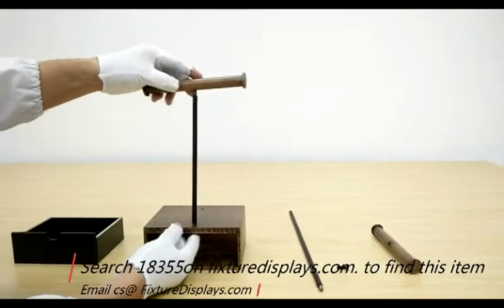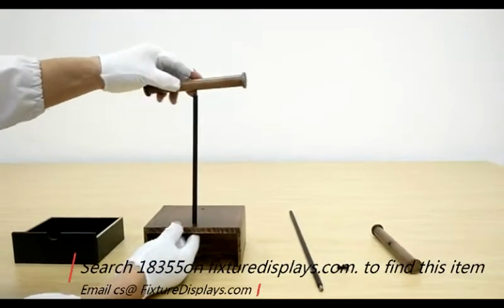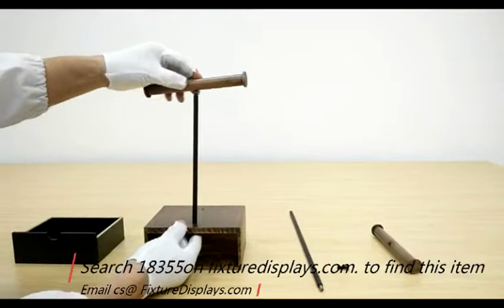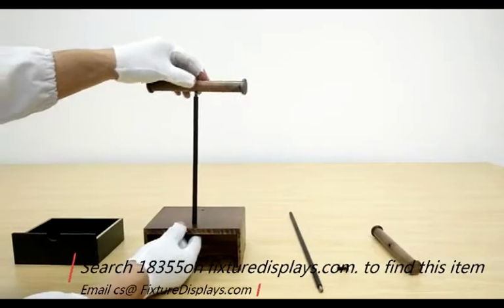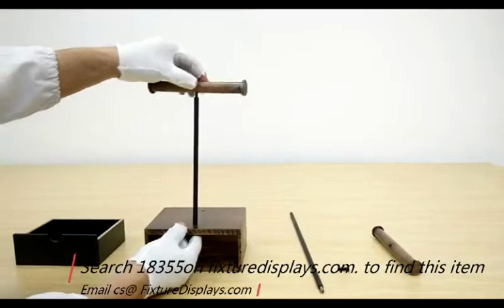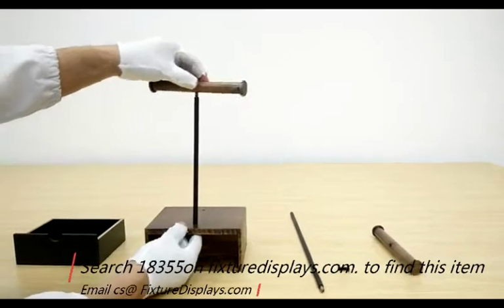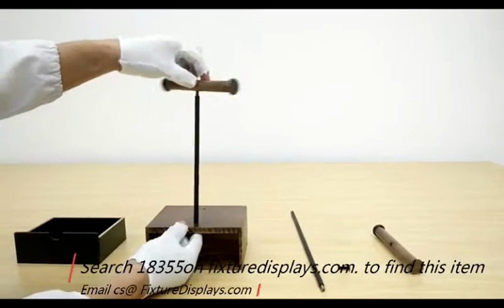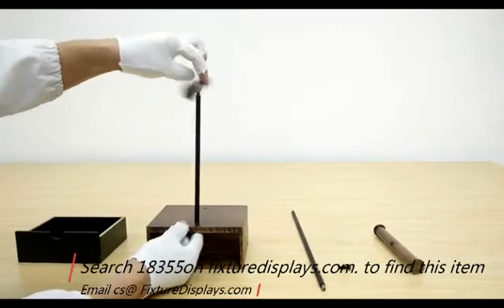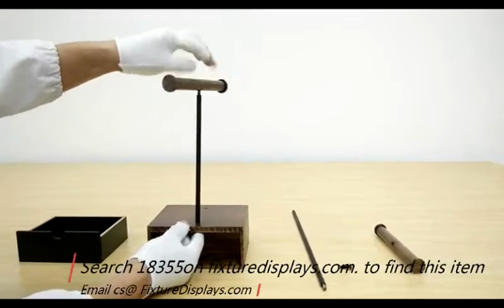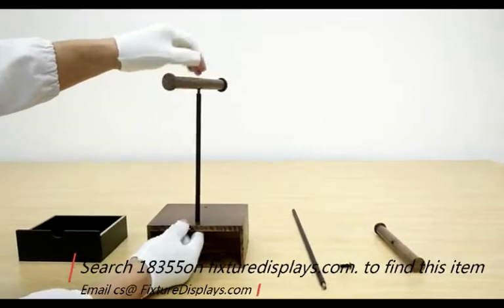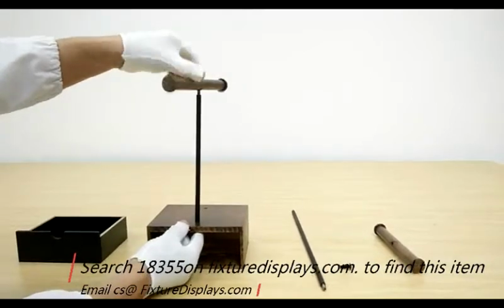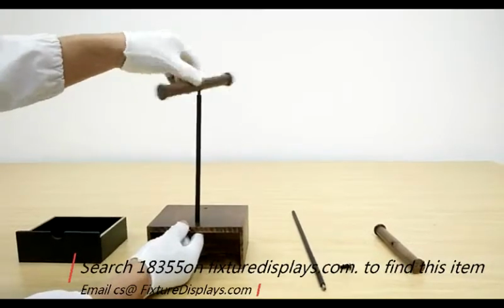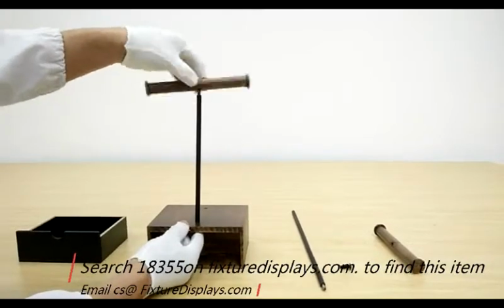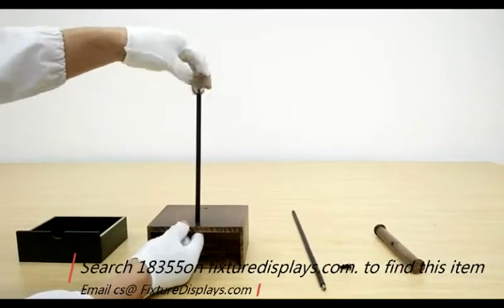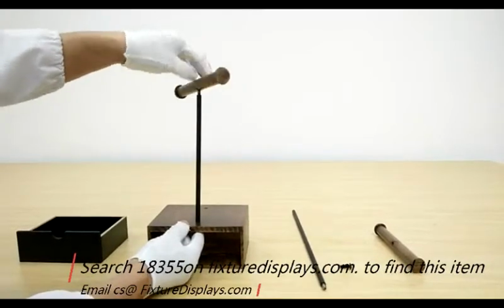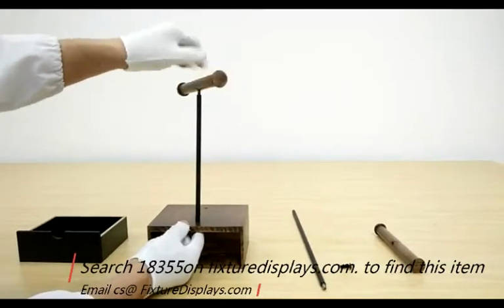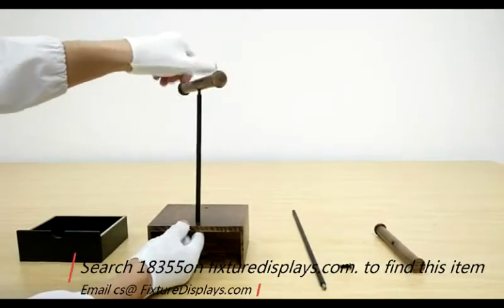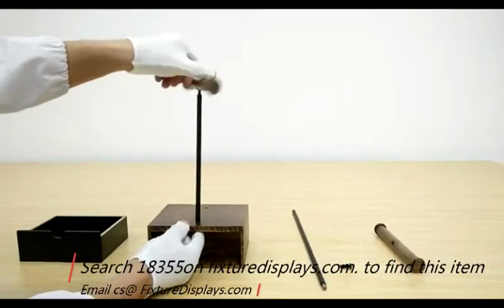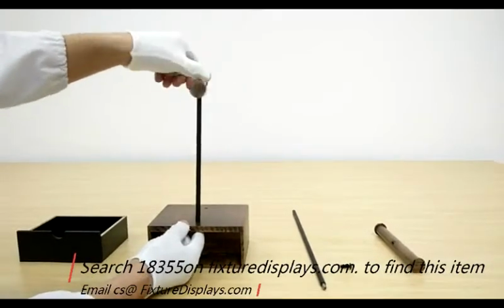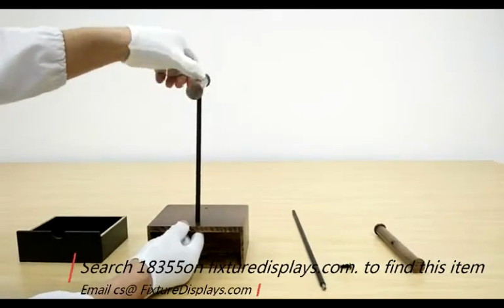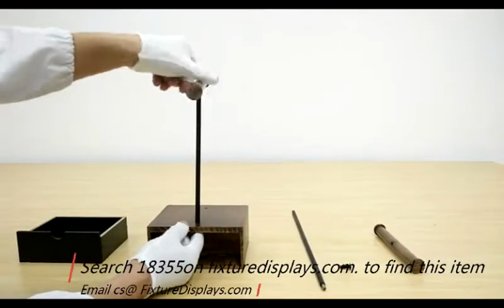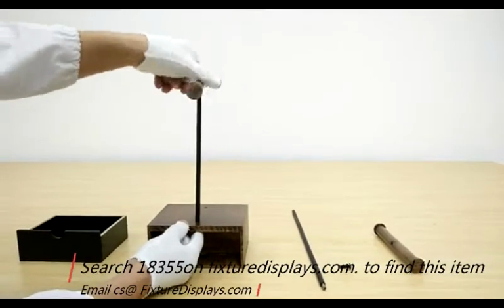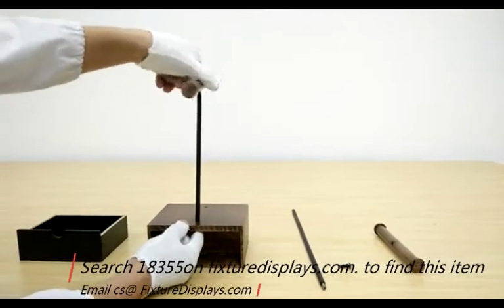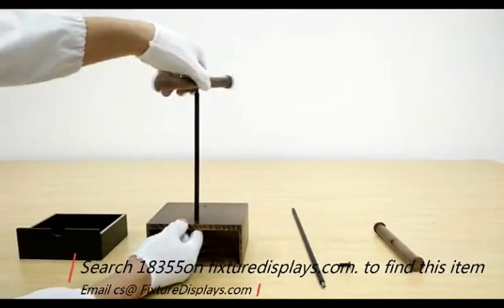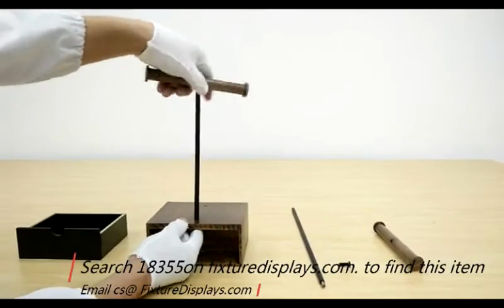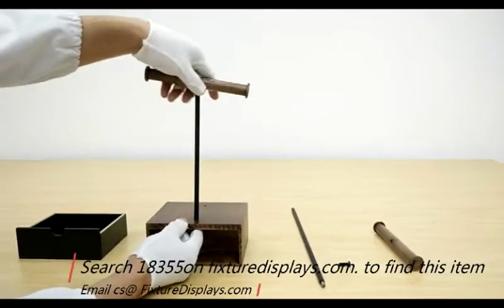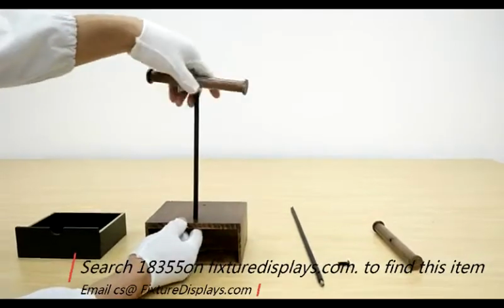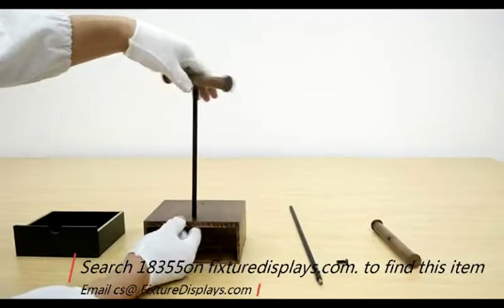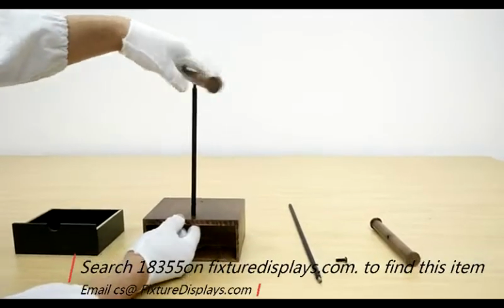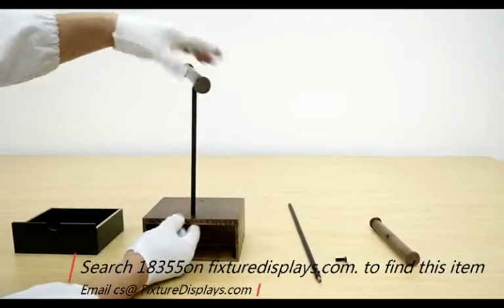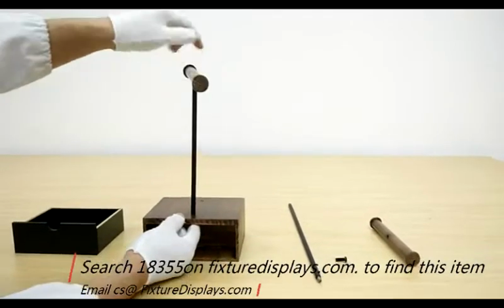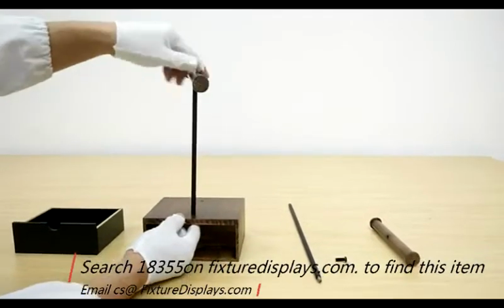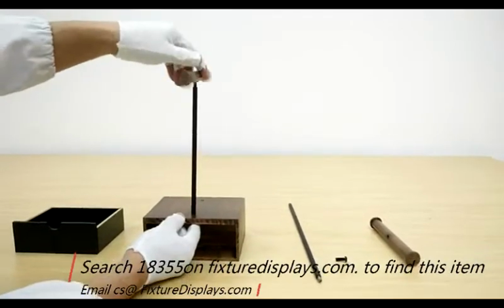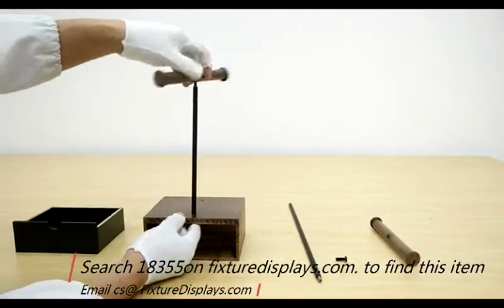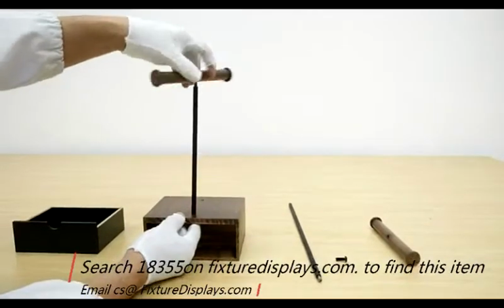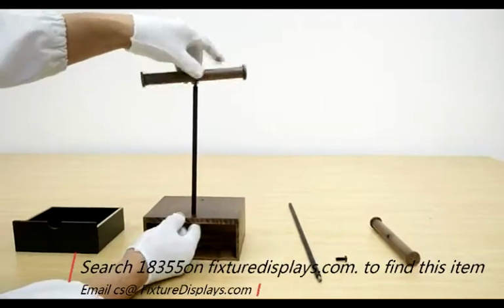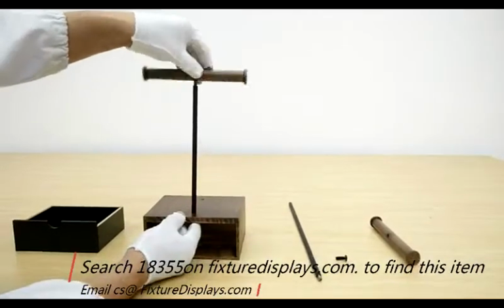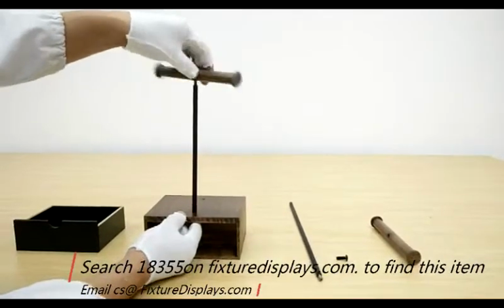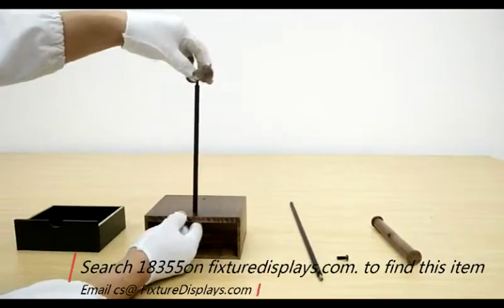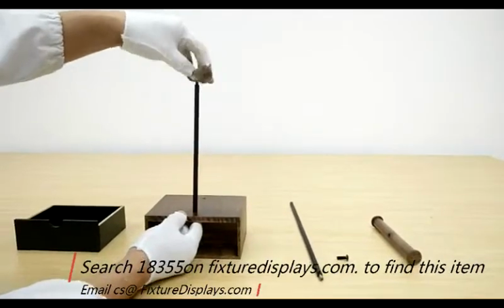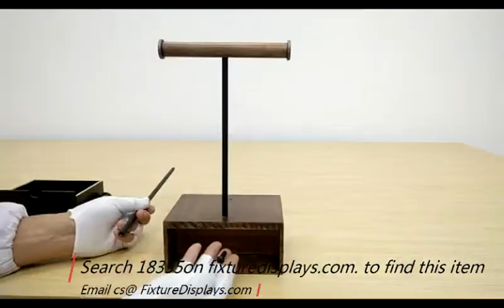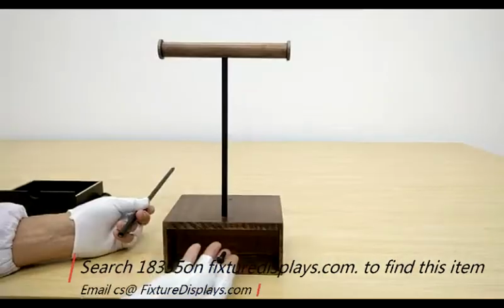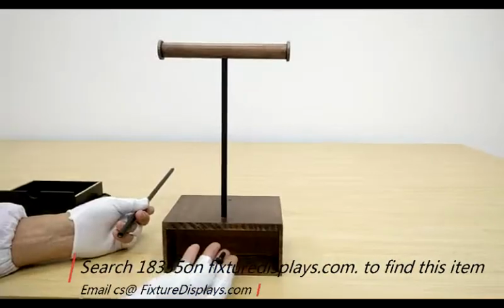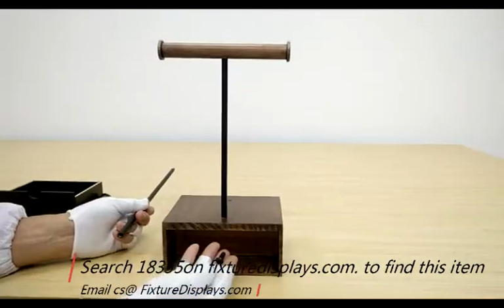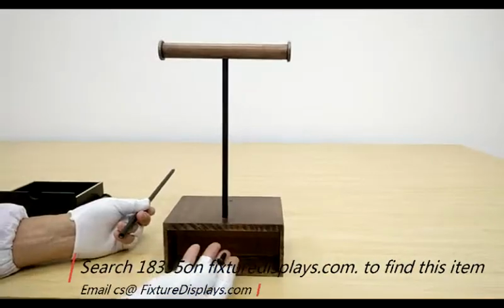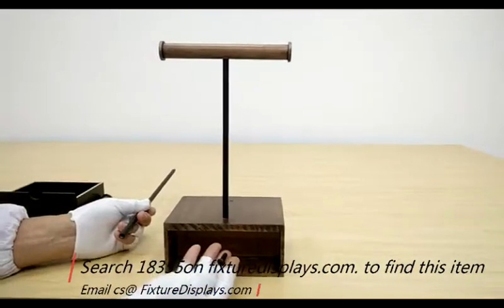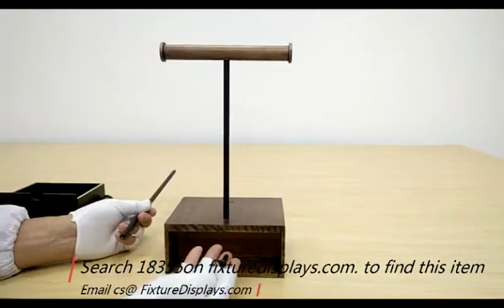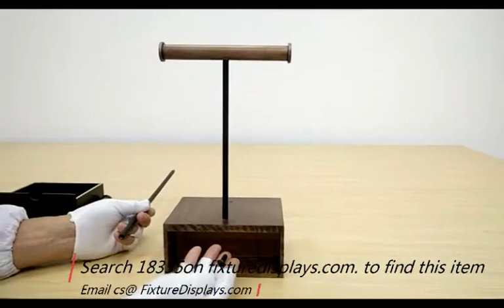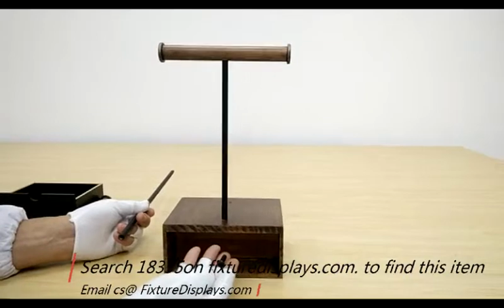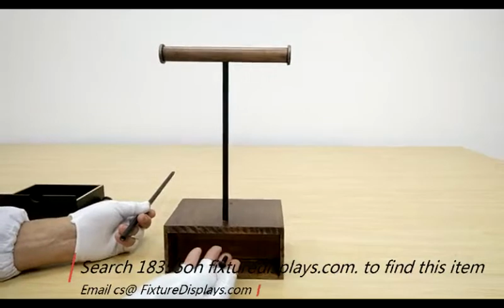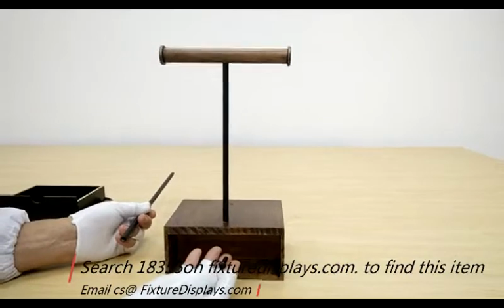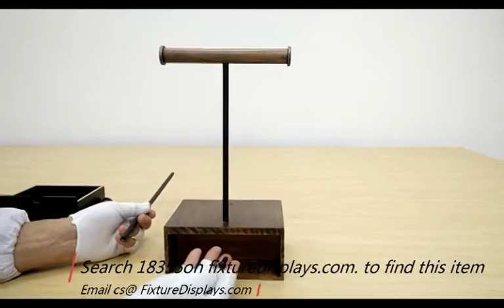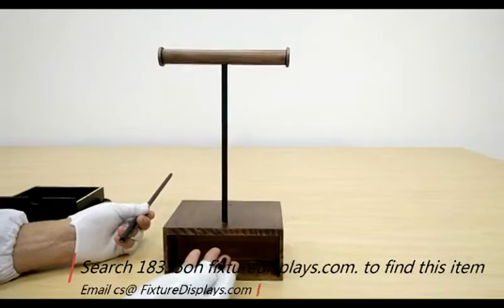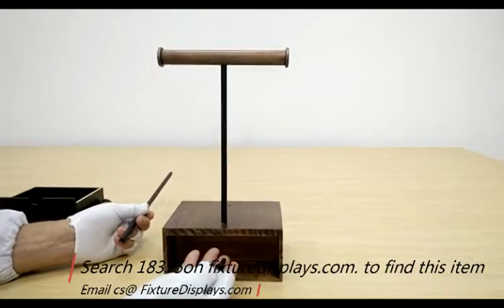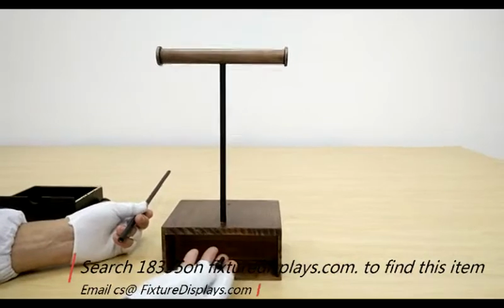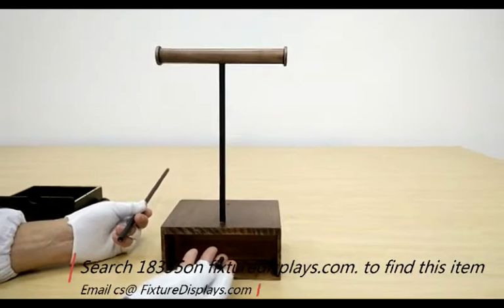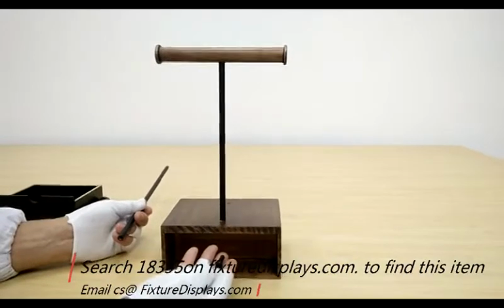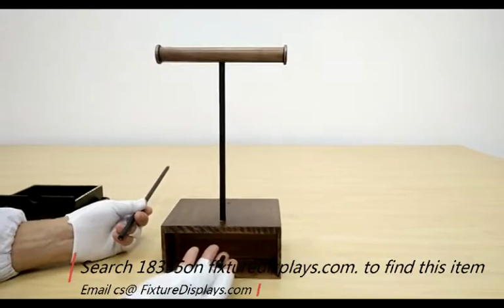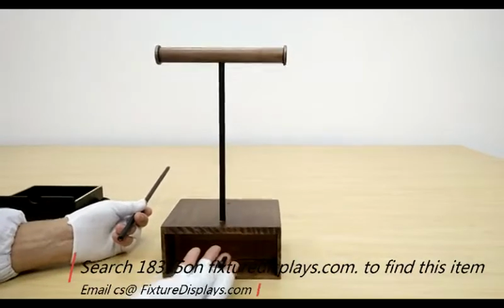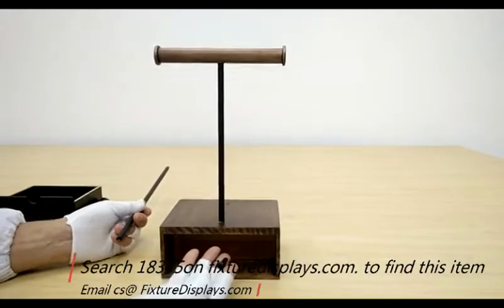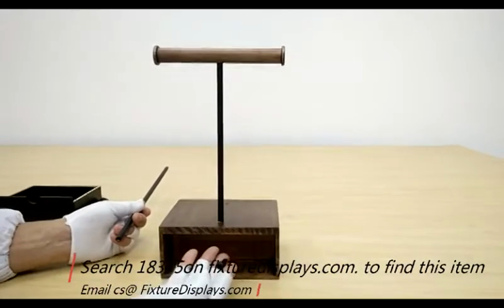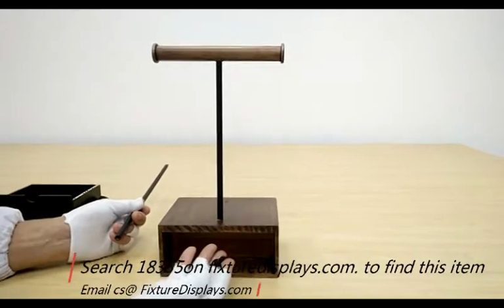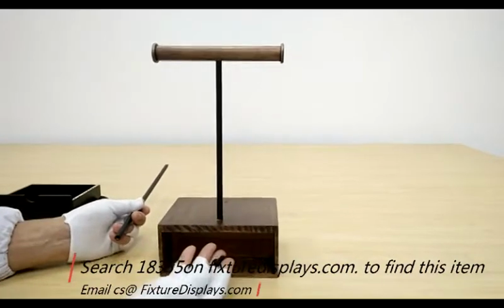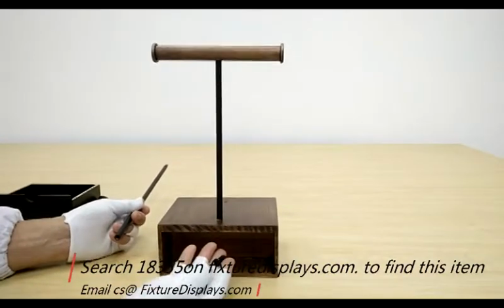Likewise, you would install the horizontal hanging bar, and again you would rotate that clockwise.